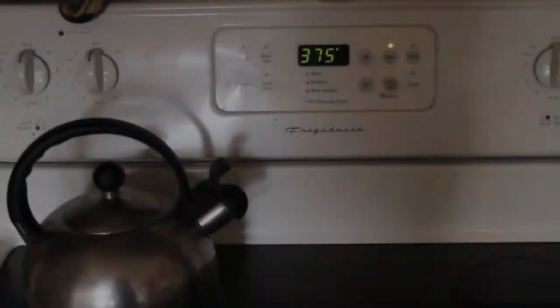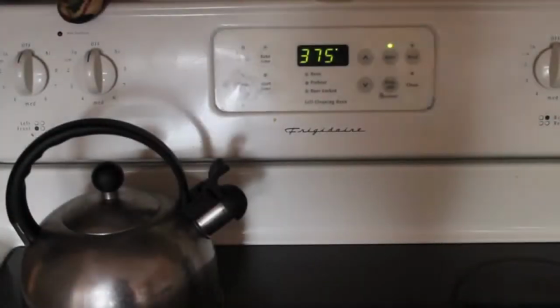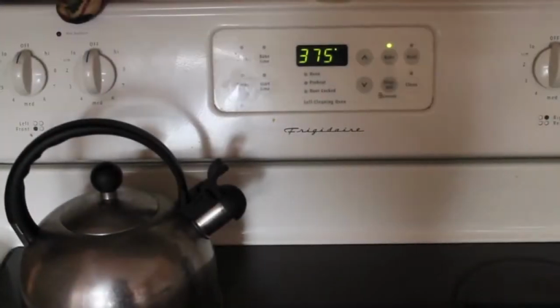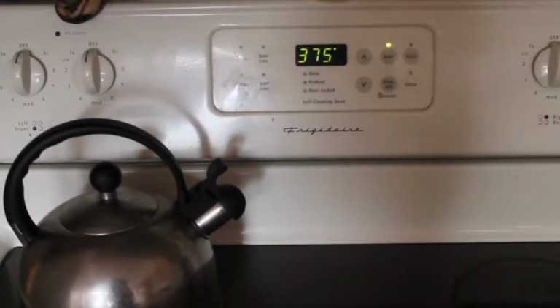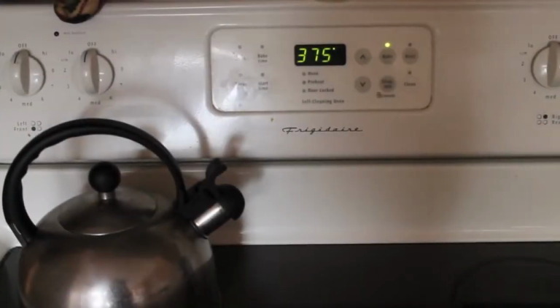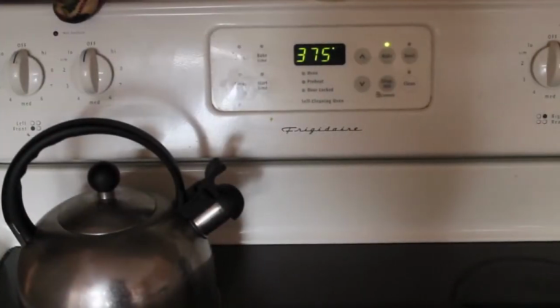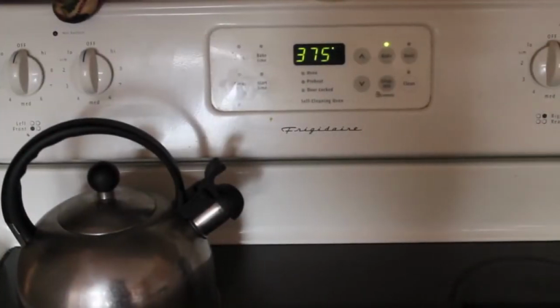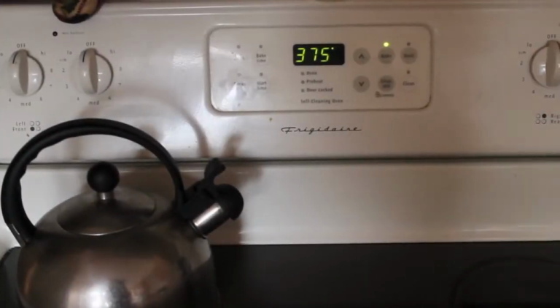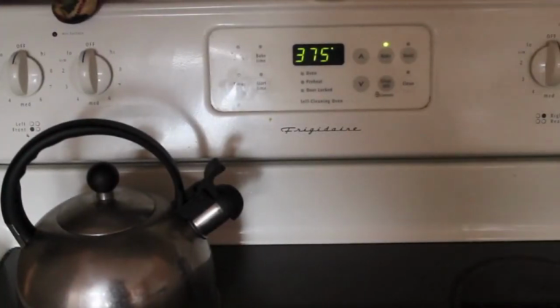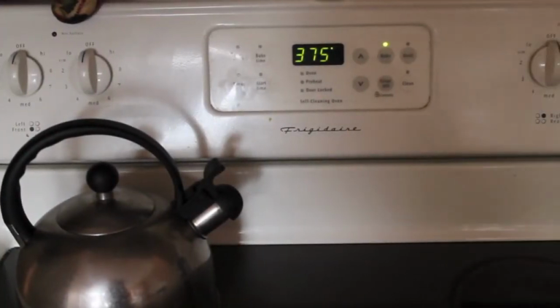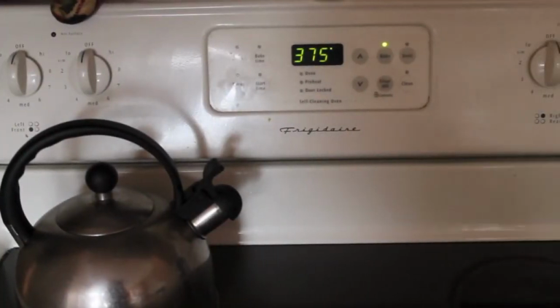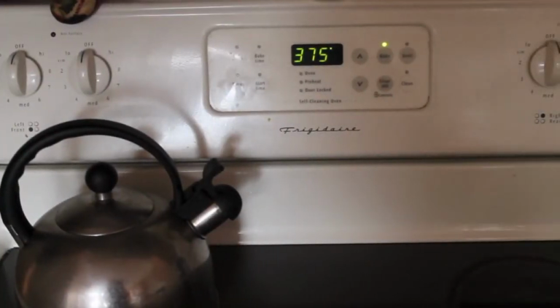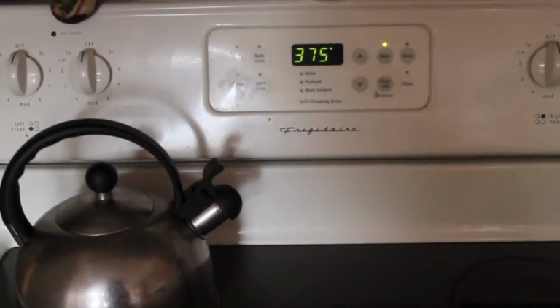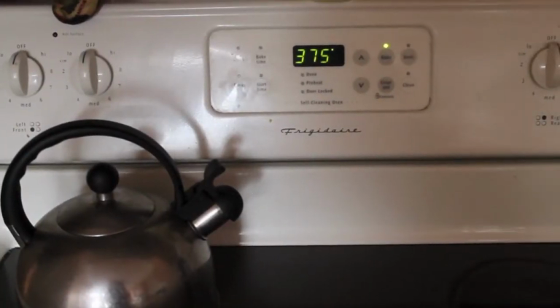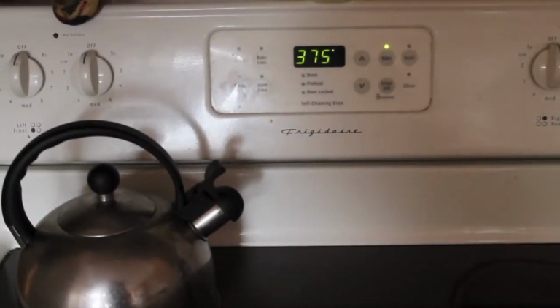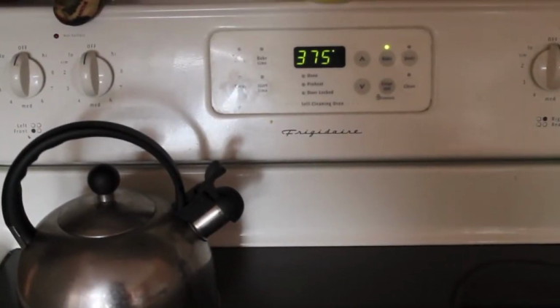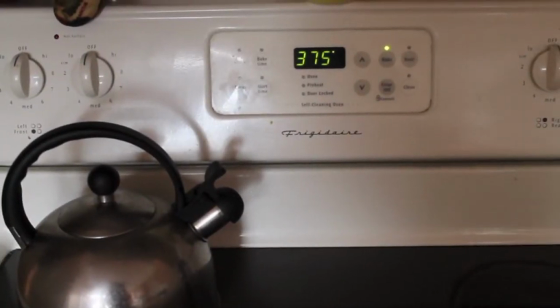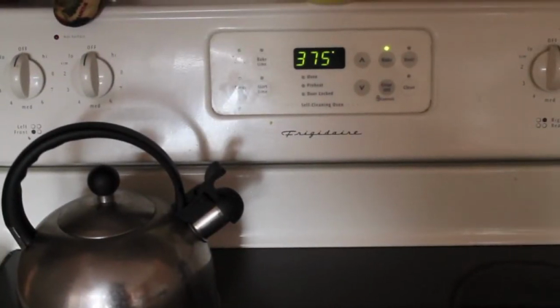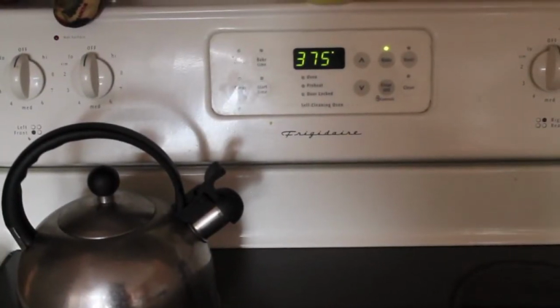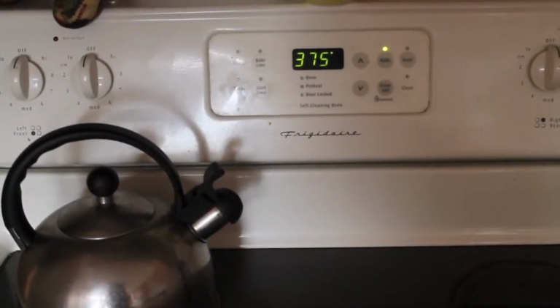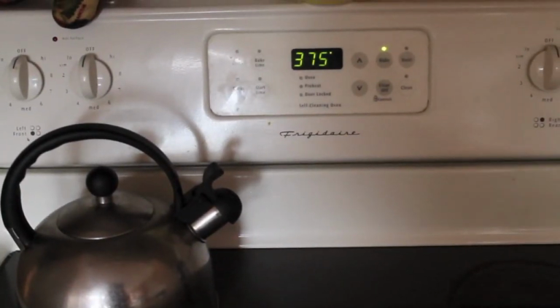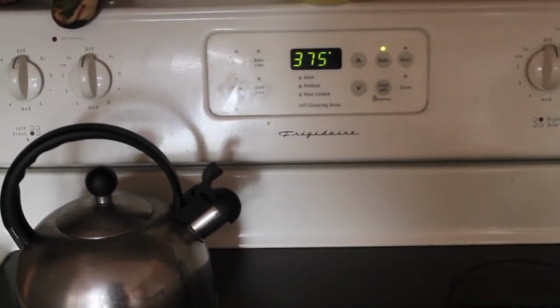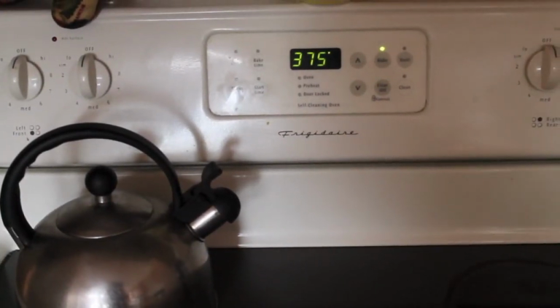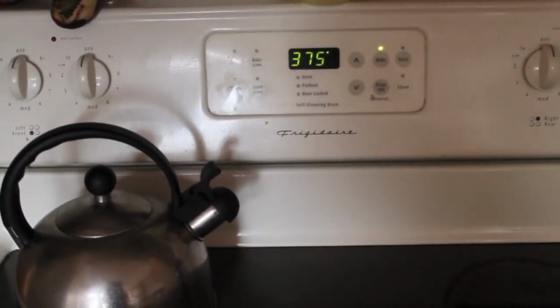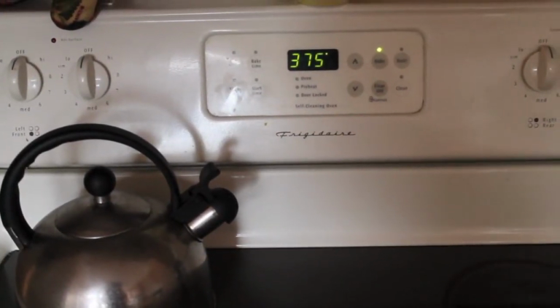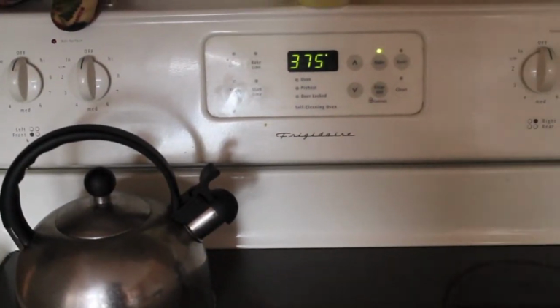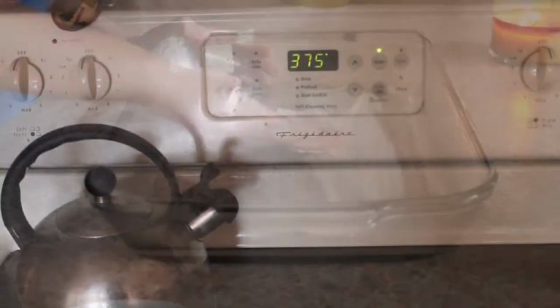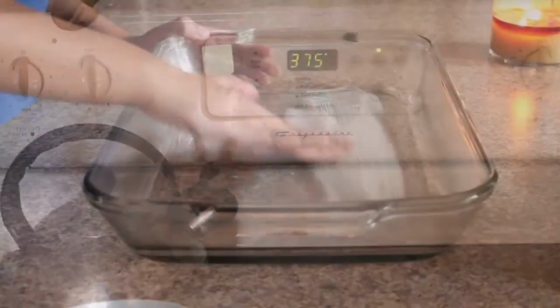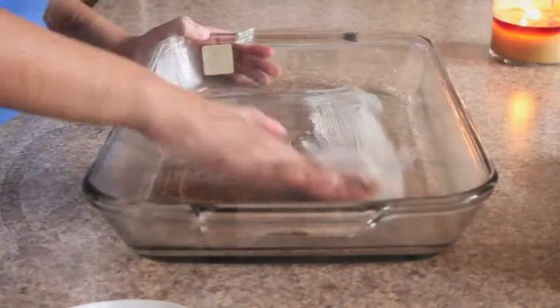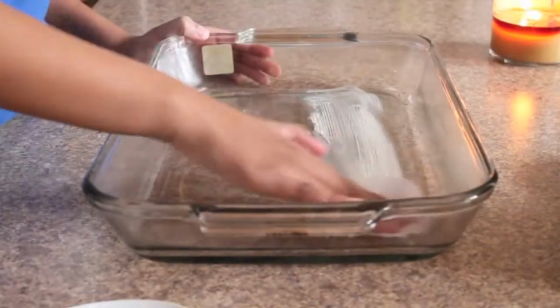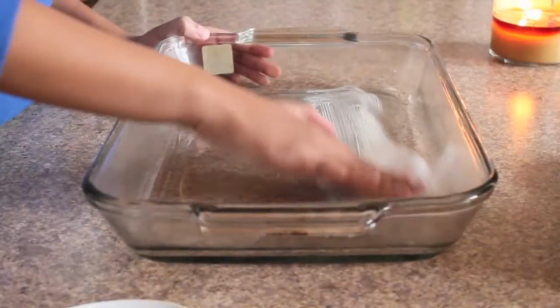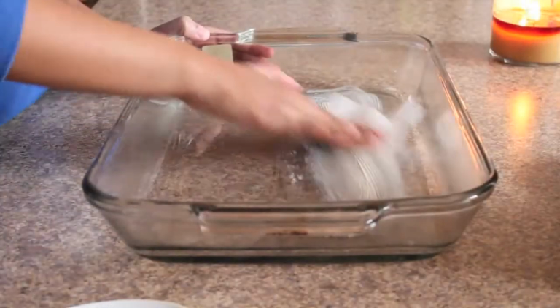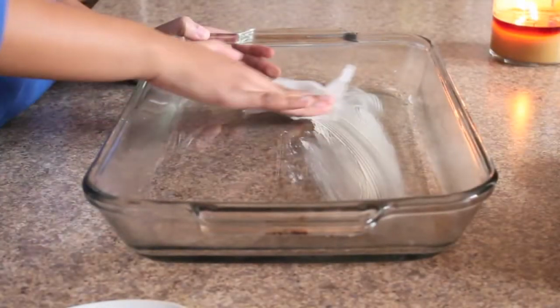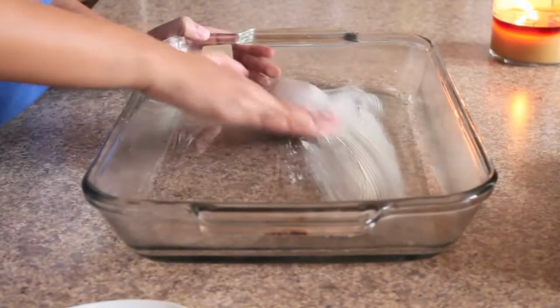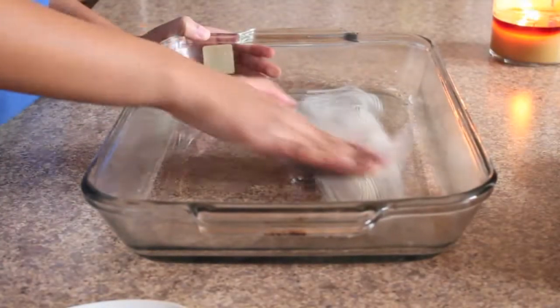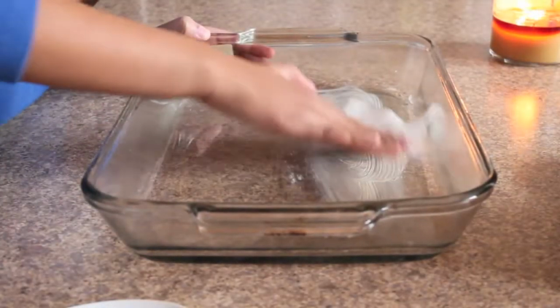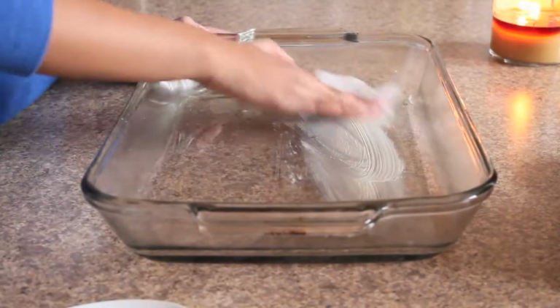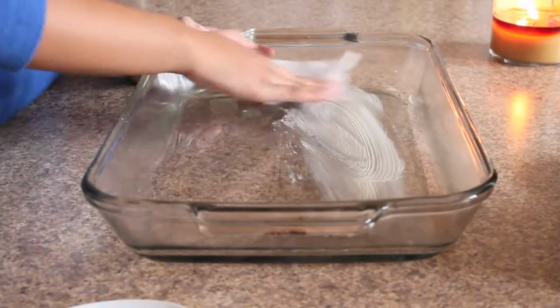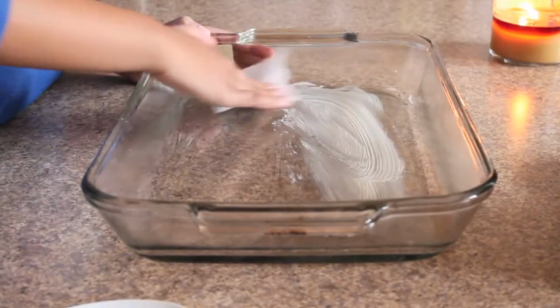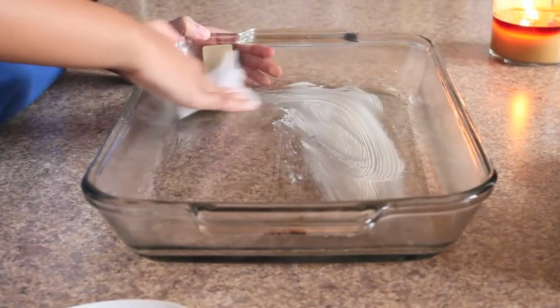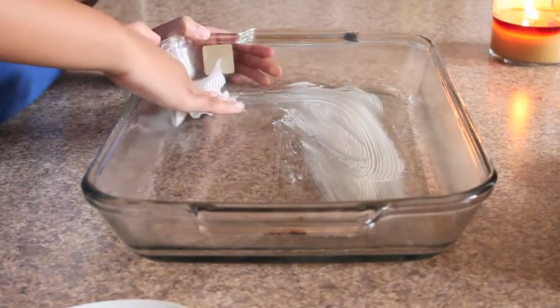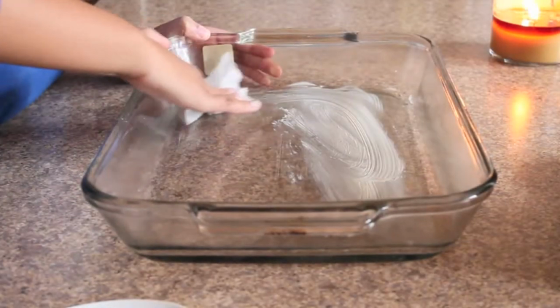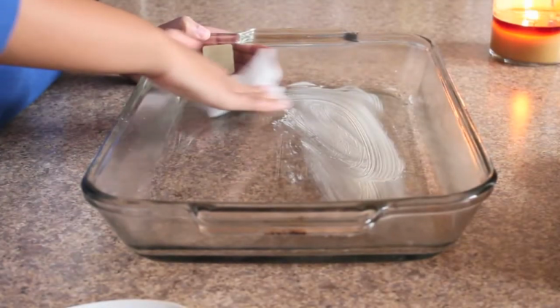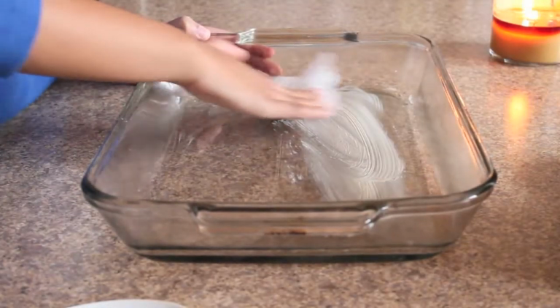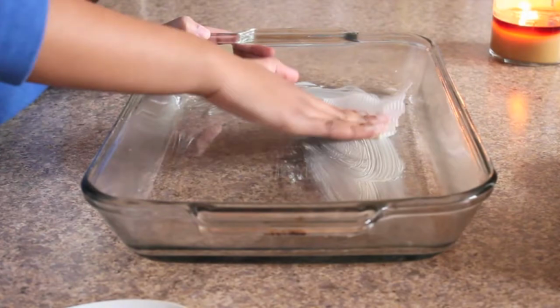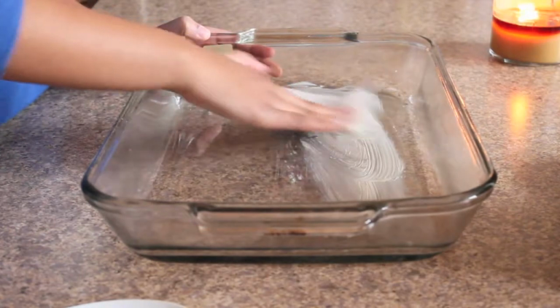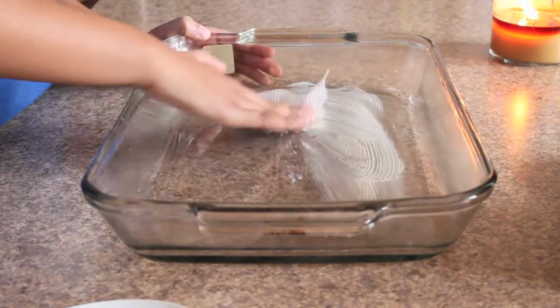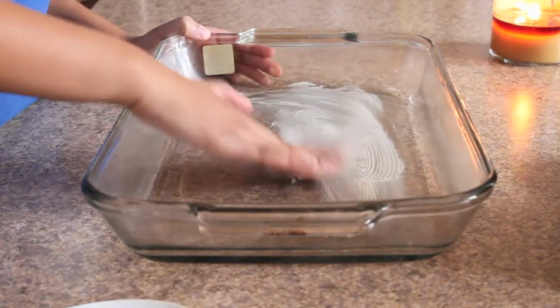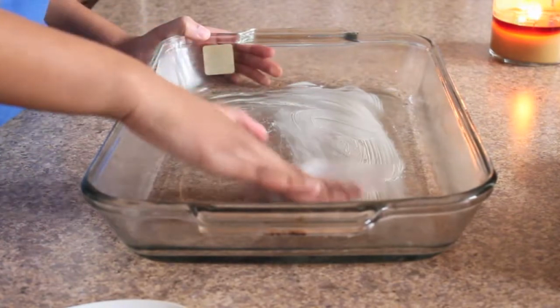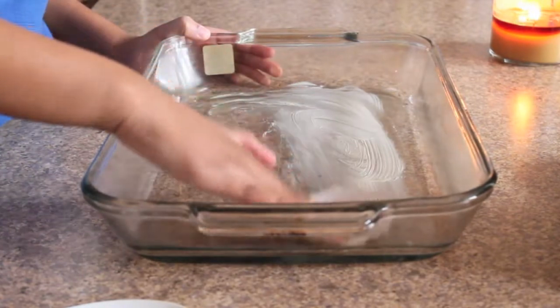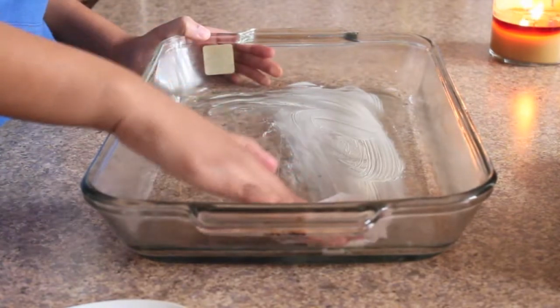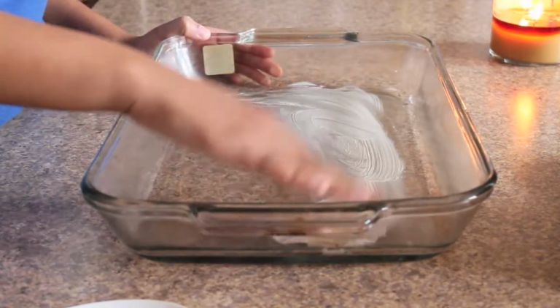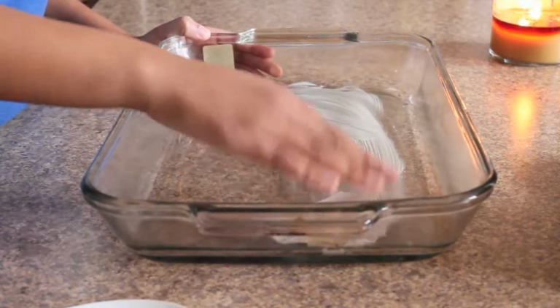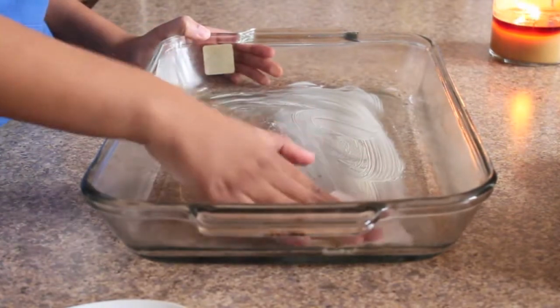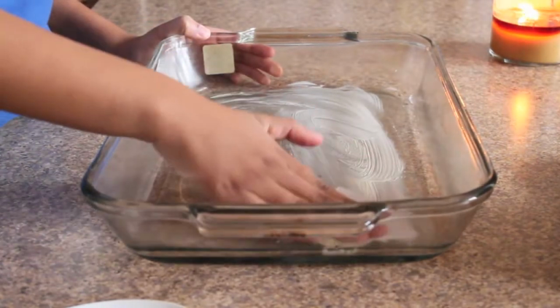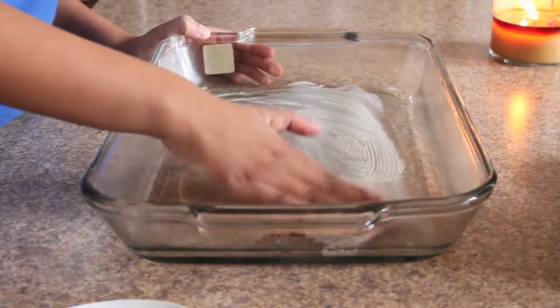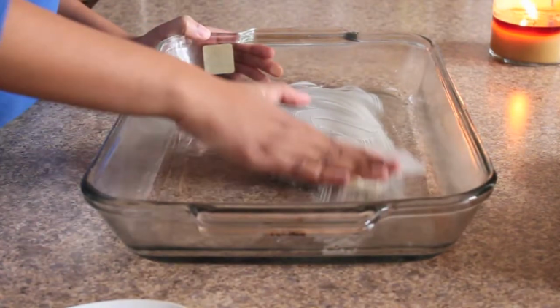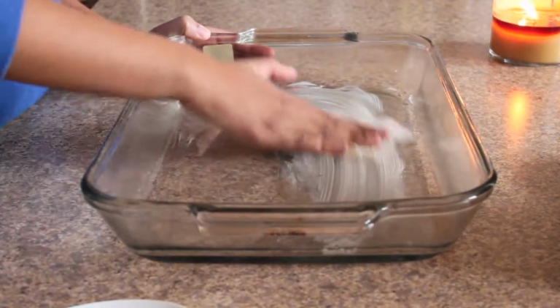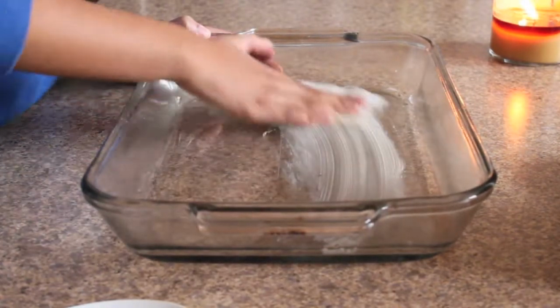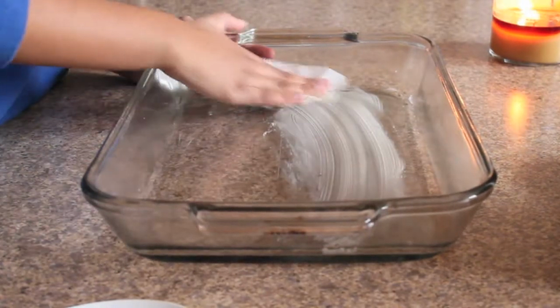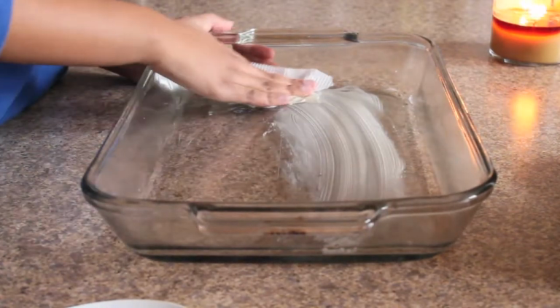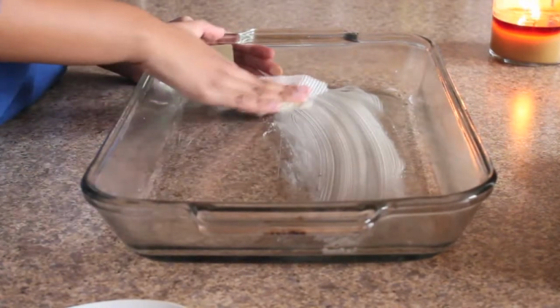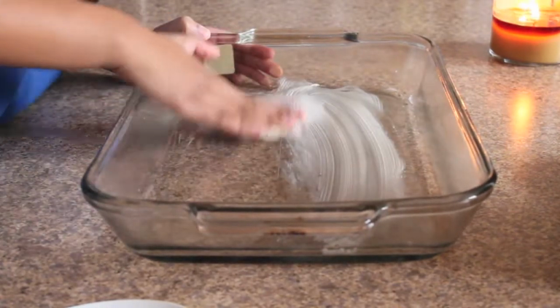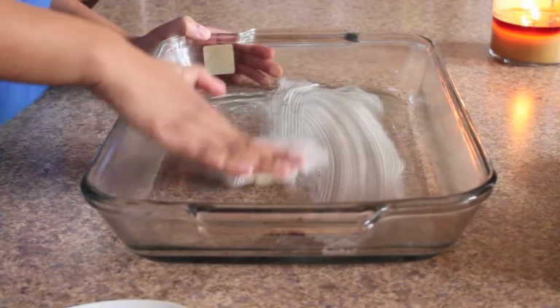First thing you want to do is preheat the oven at 375. Then grease a pan or a dish.